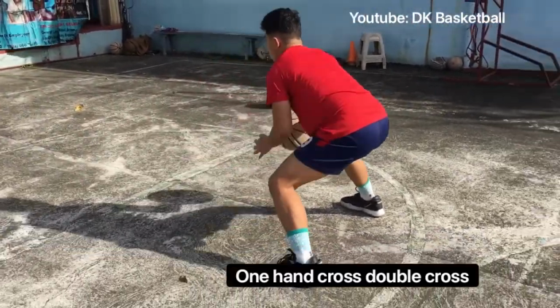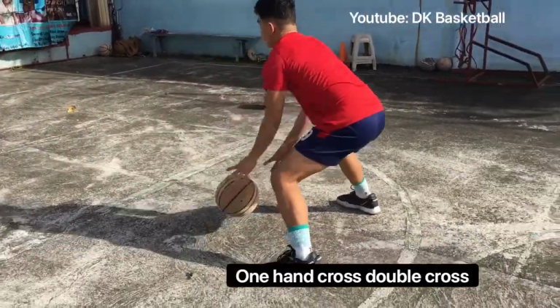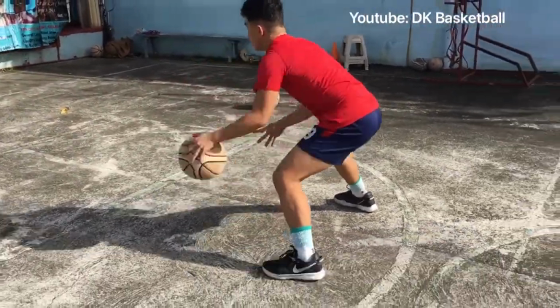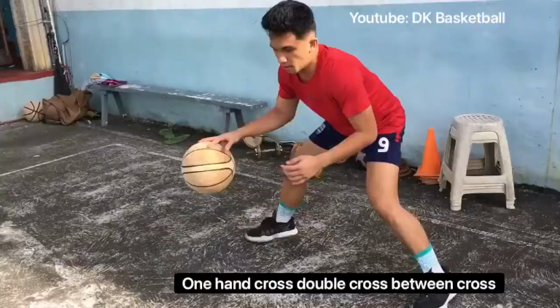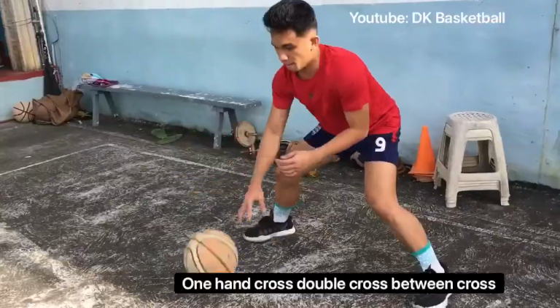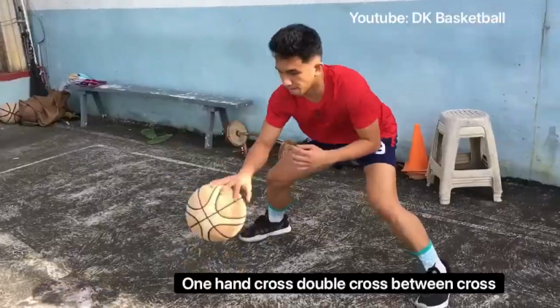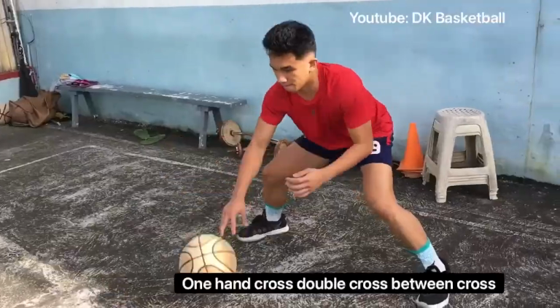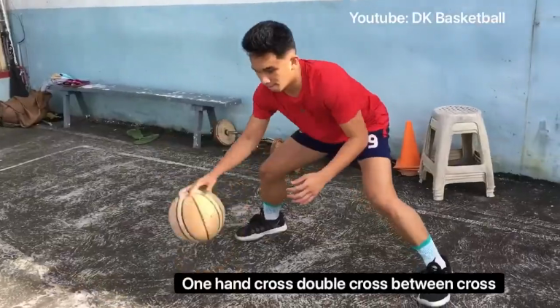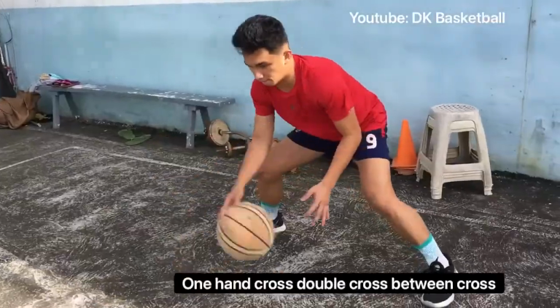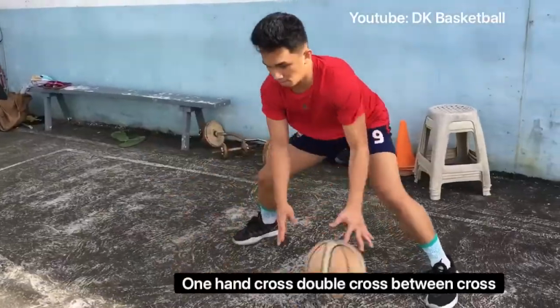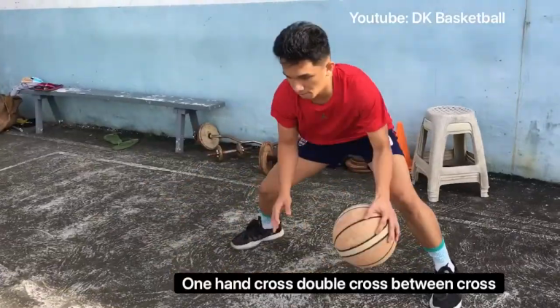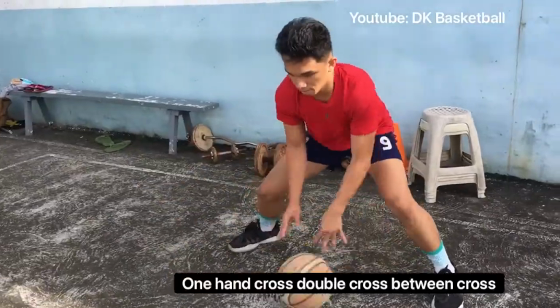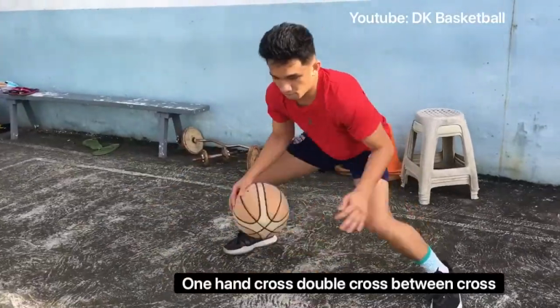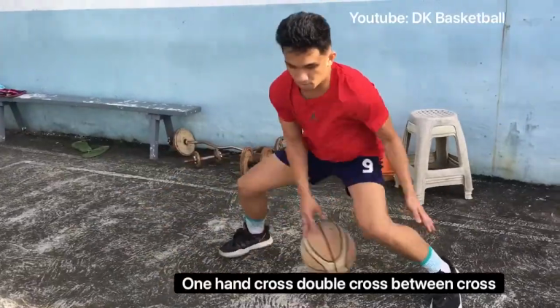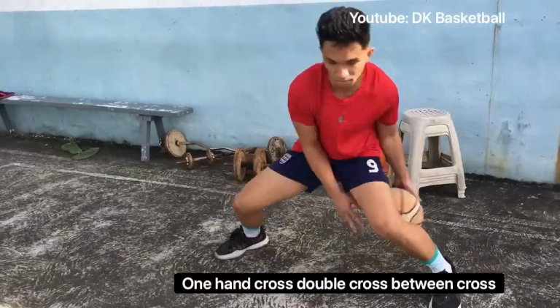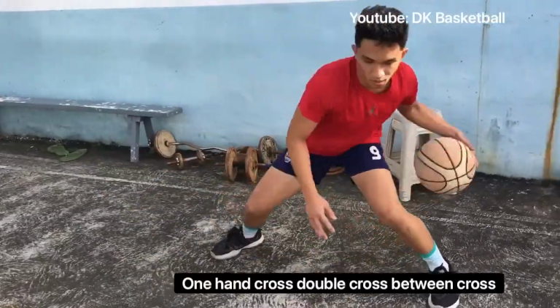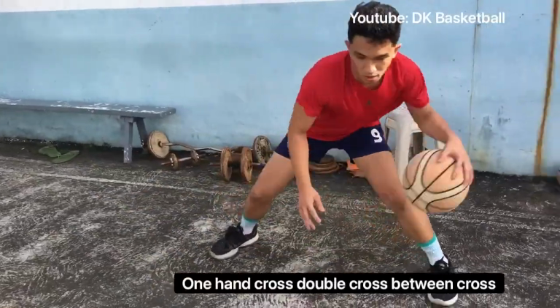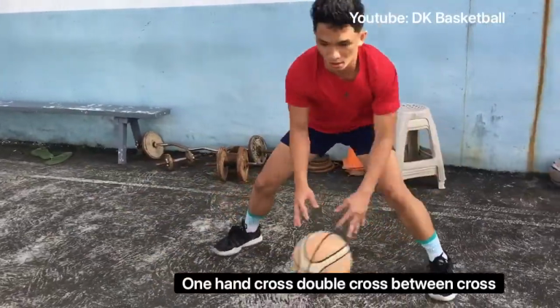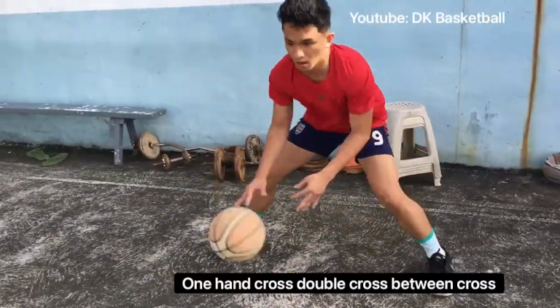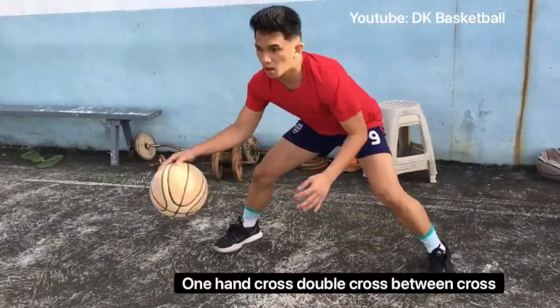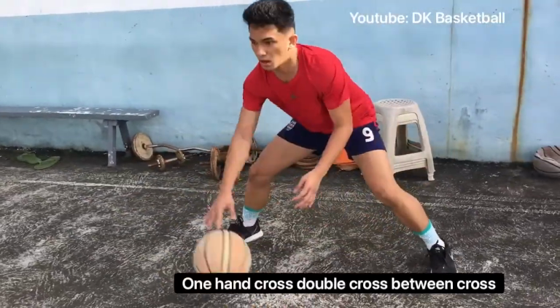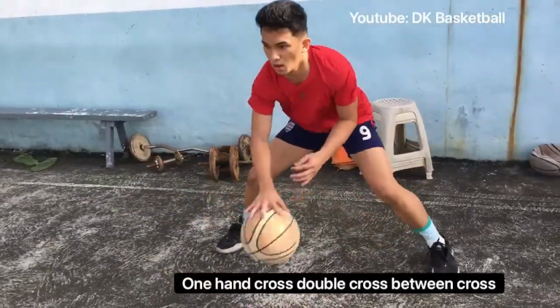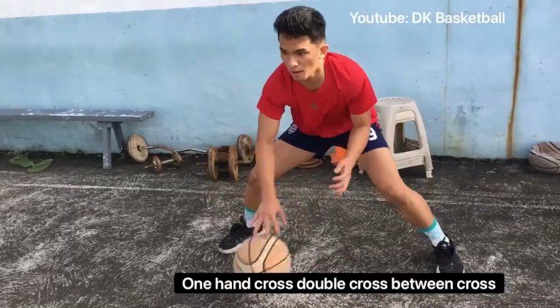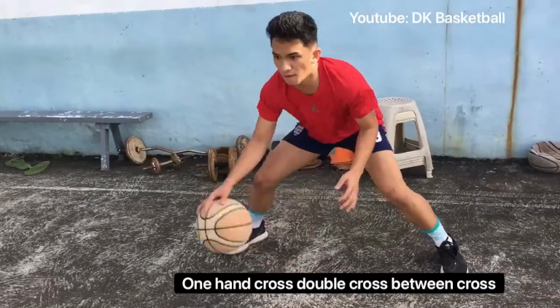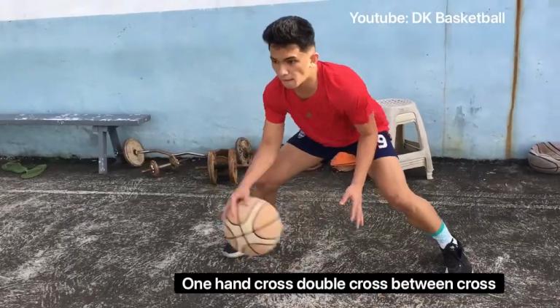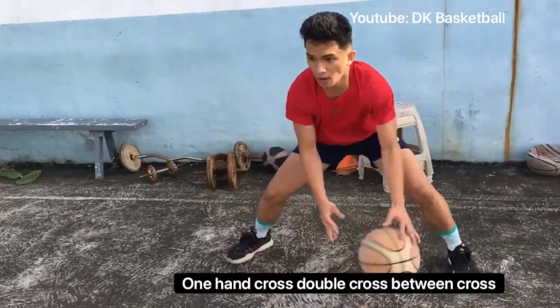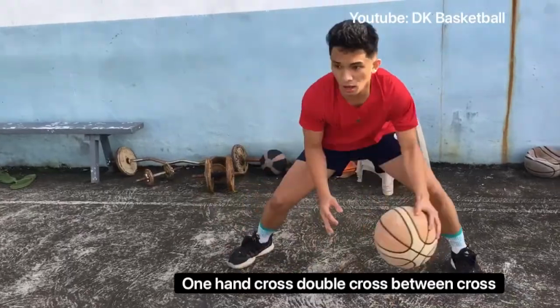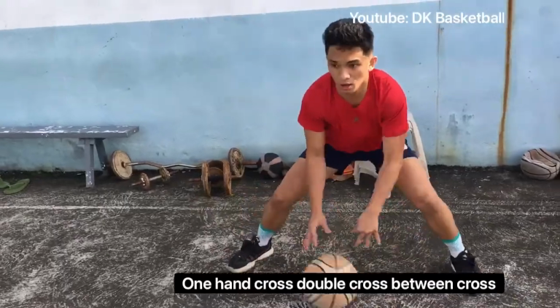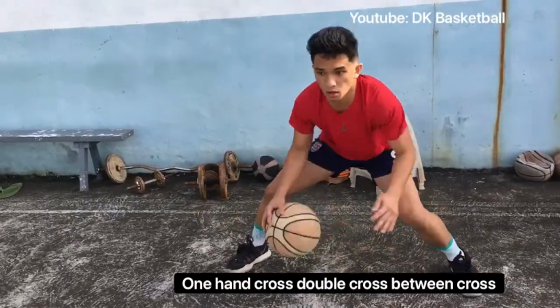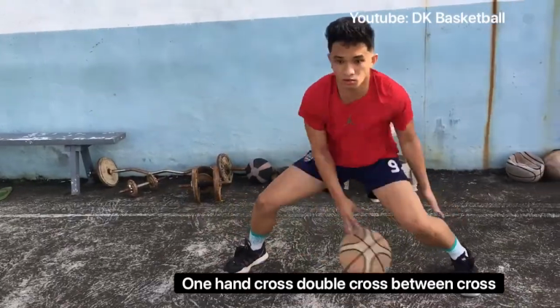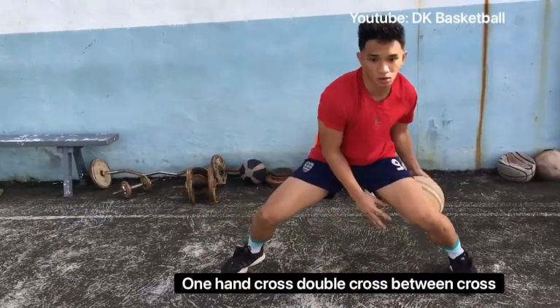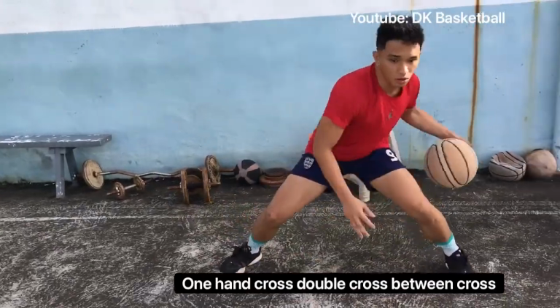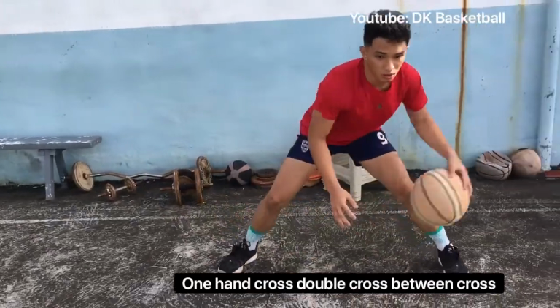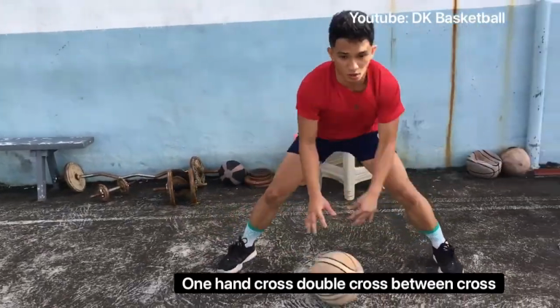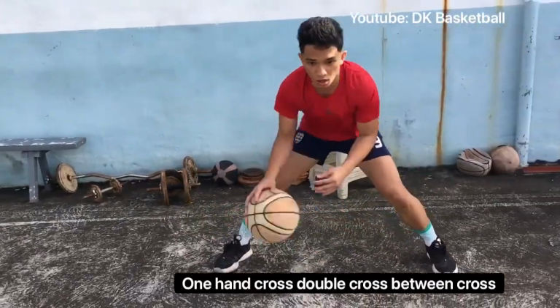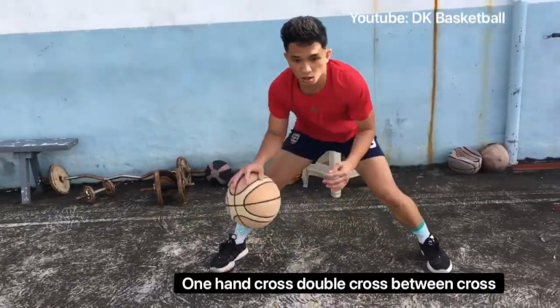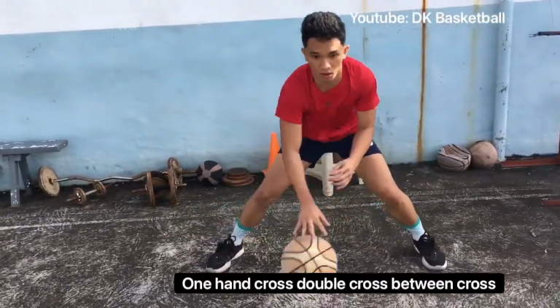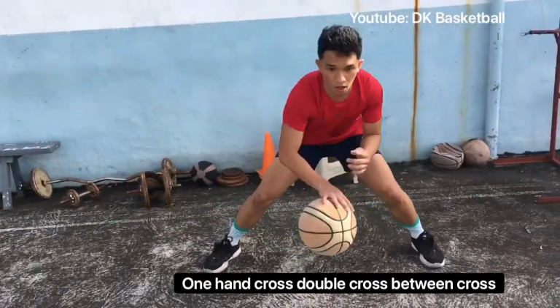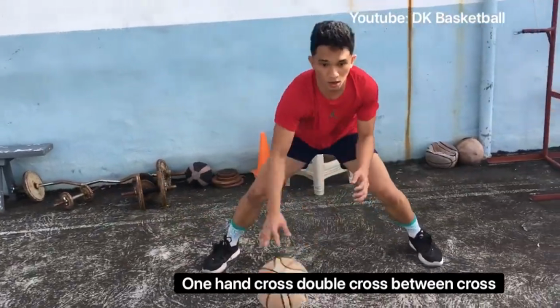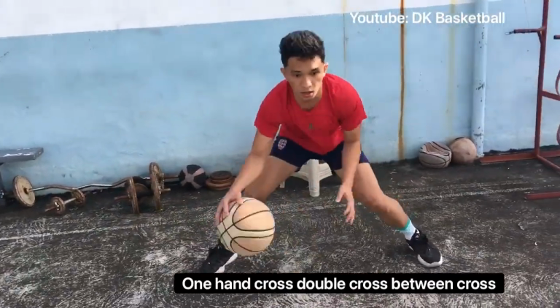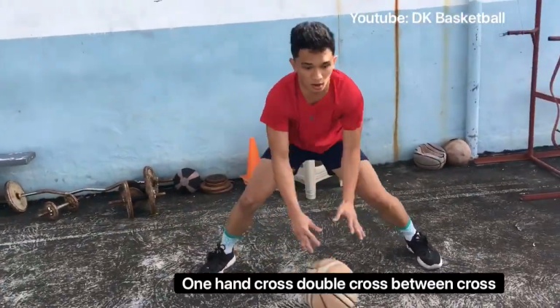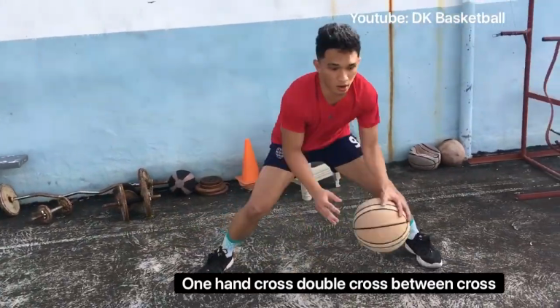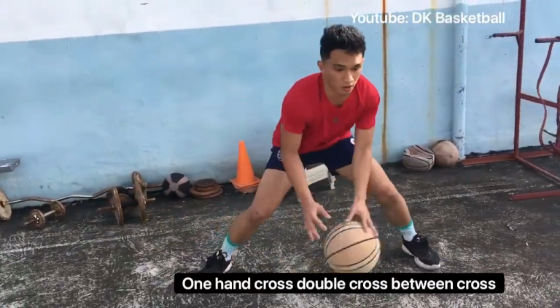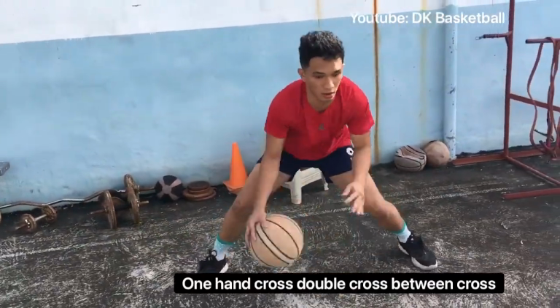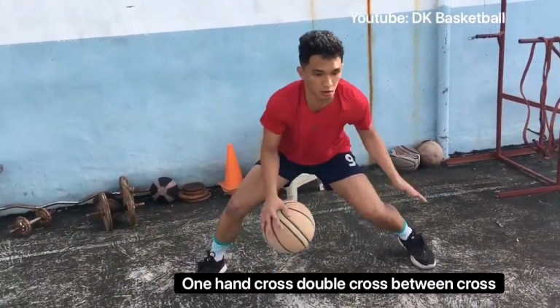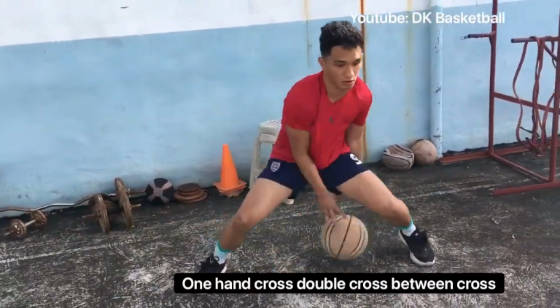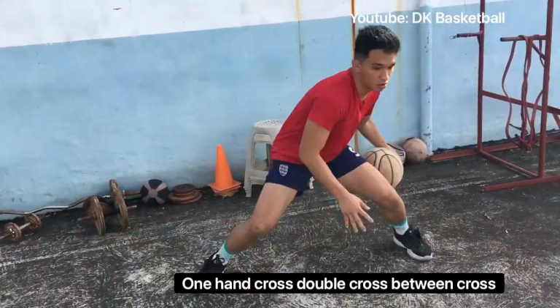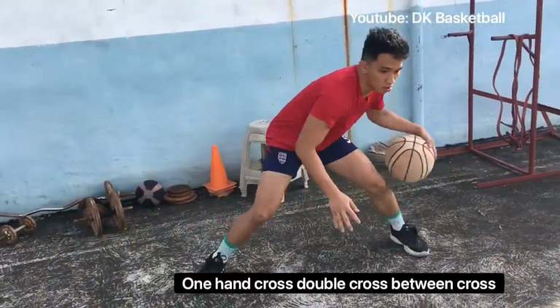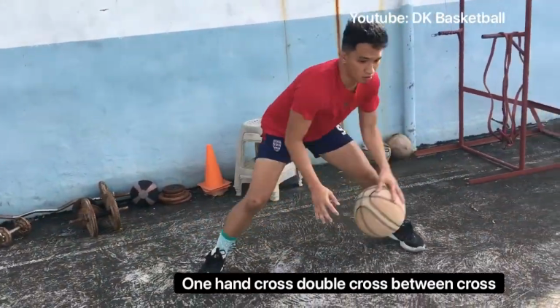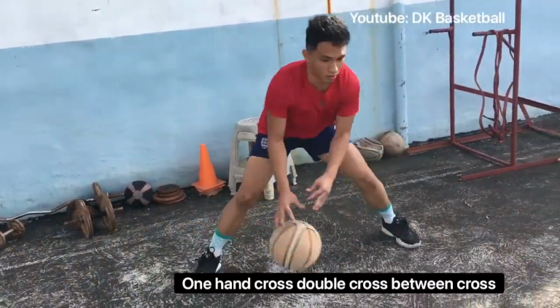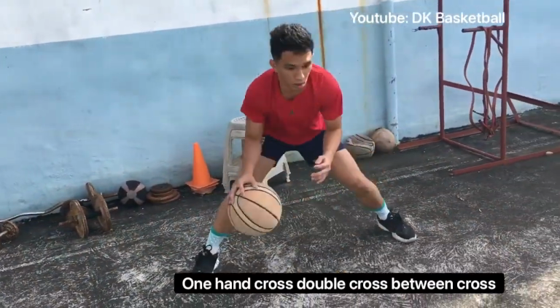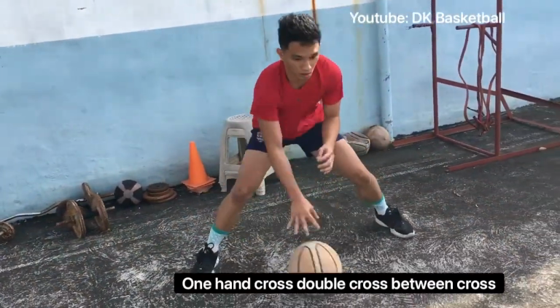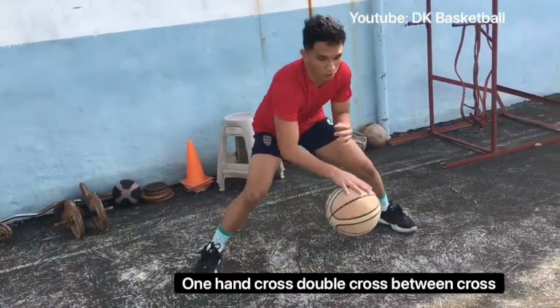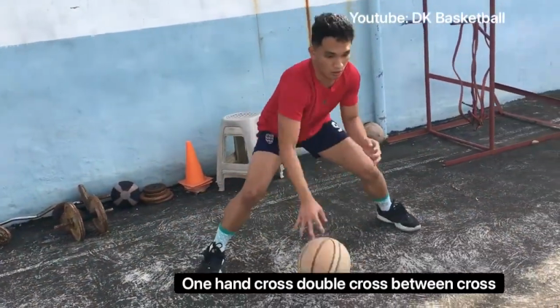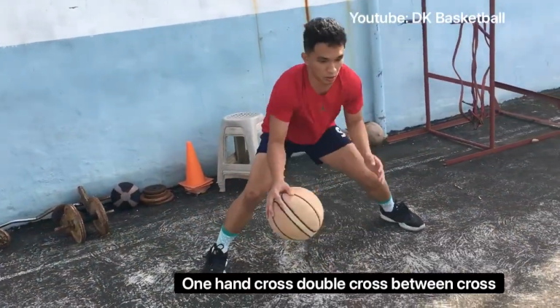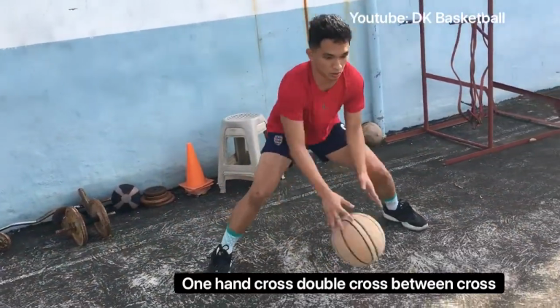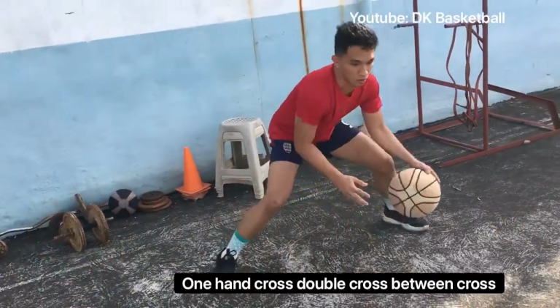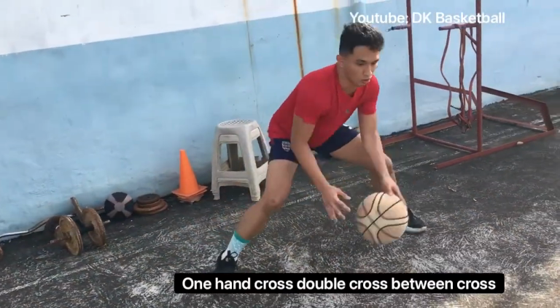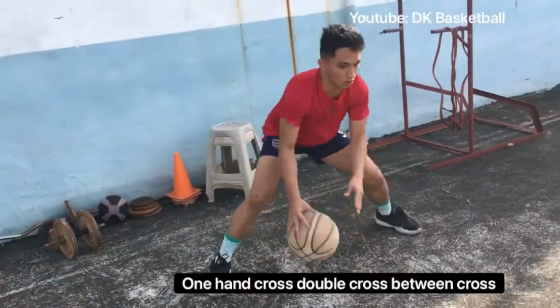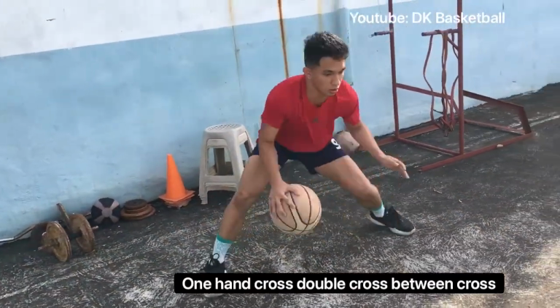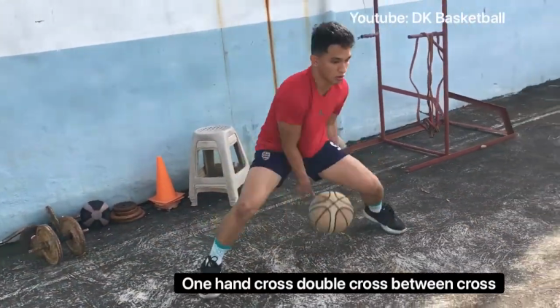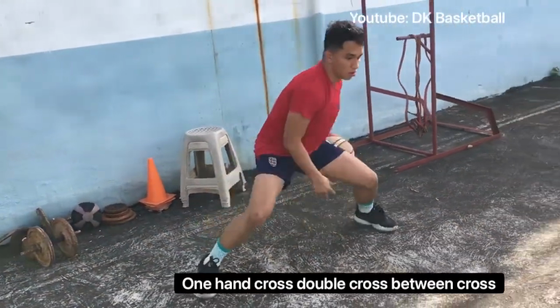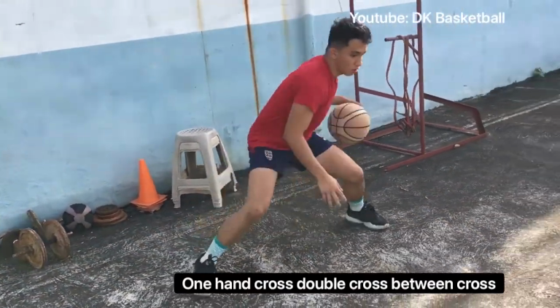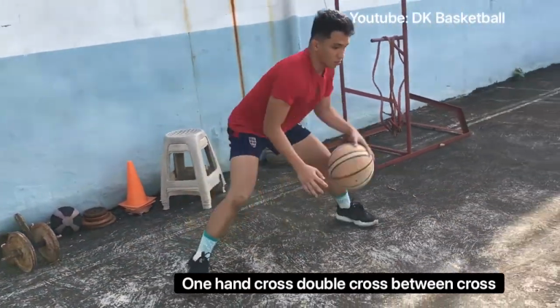Next is one hand cross, double cross, between cross — ten repetitions to the left and then ten repetitions to the right.